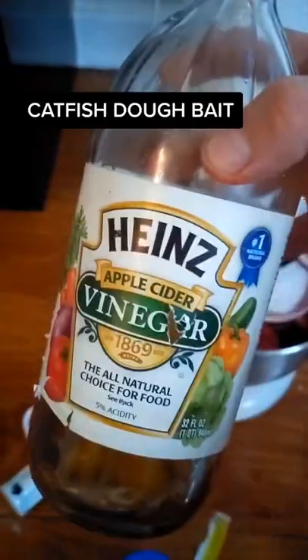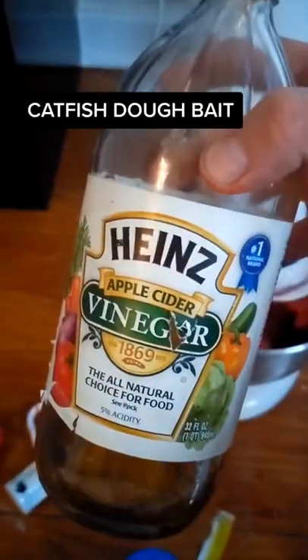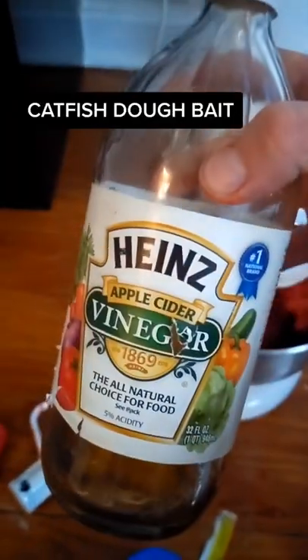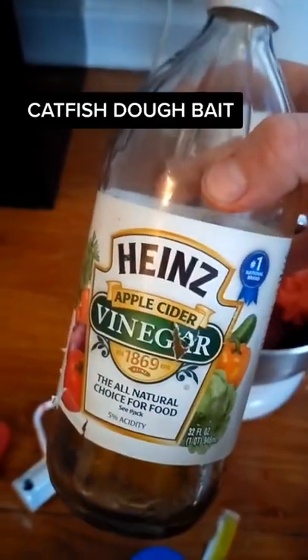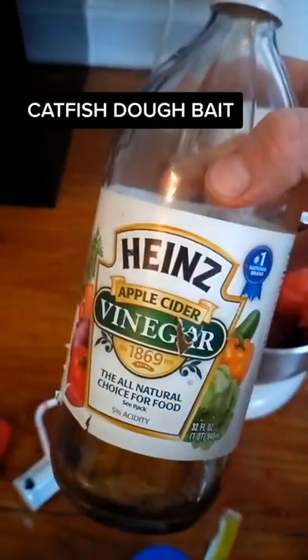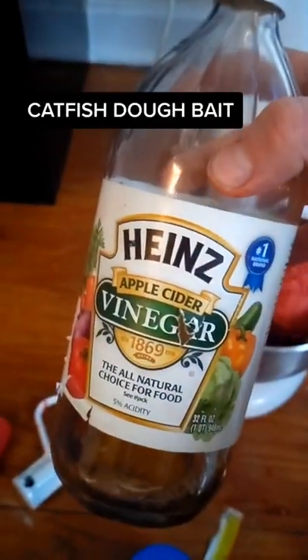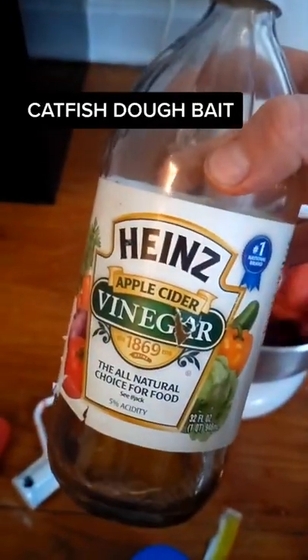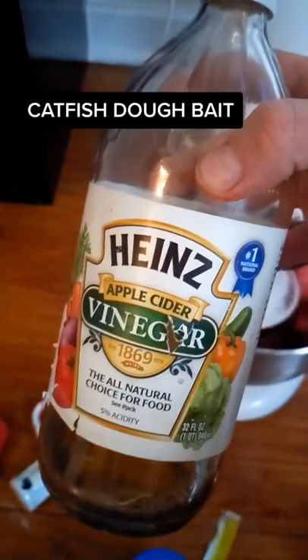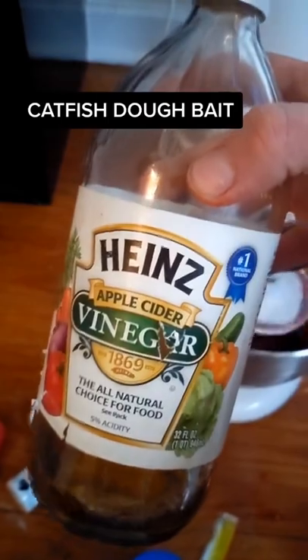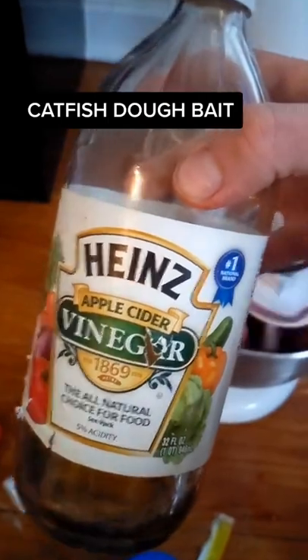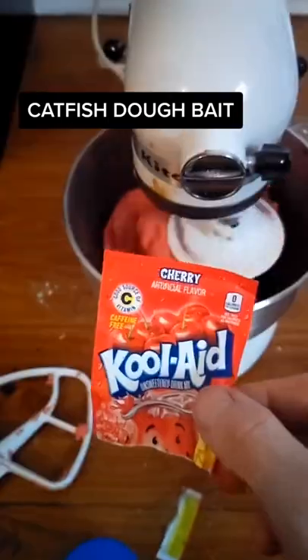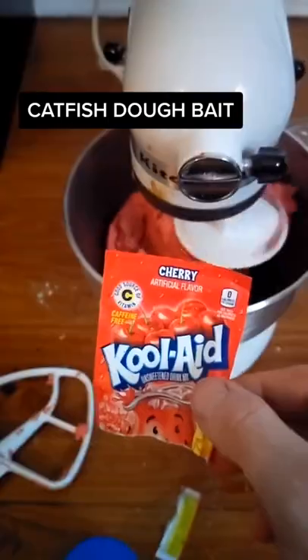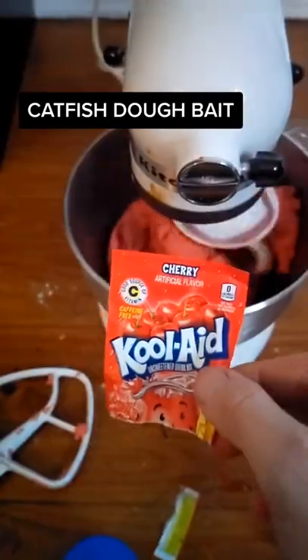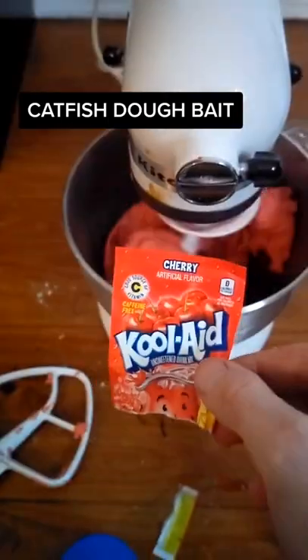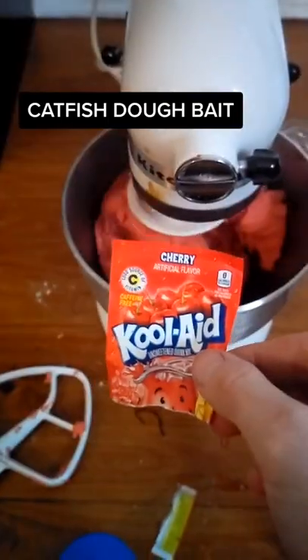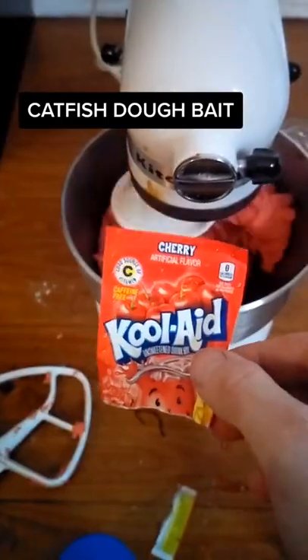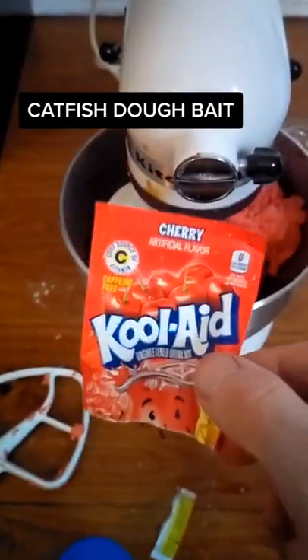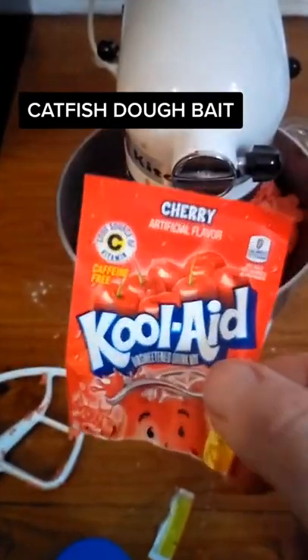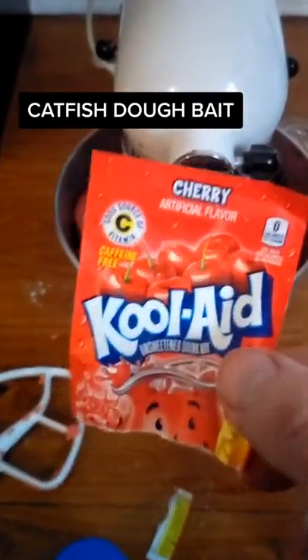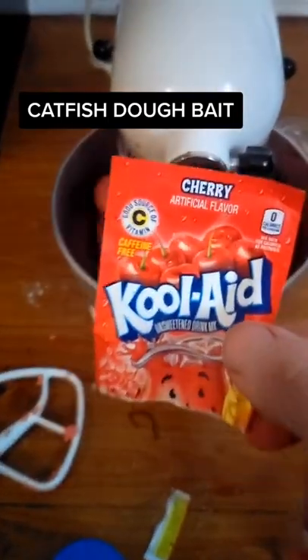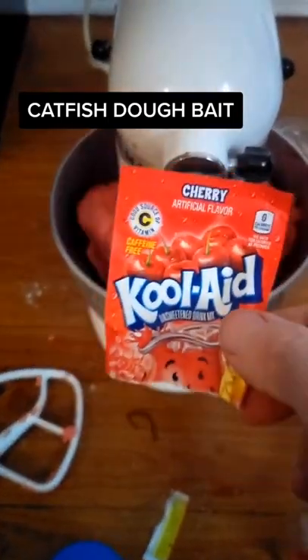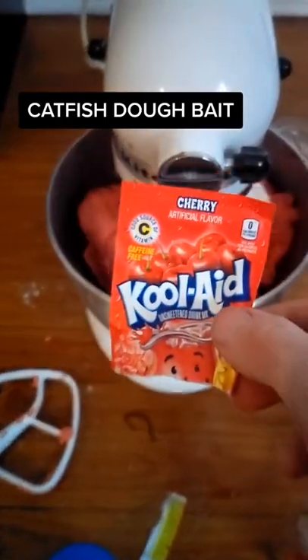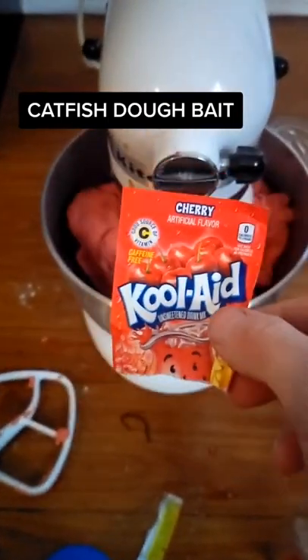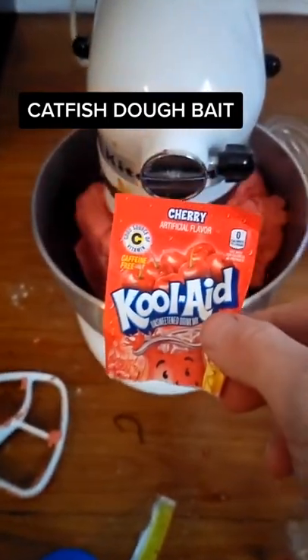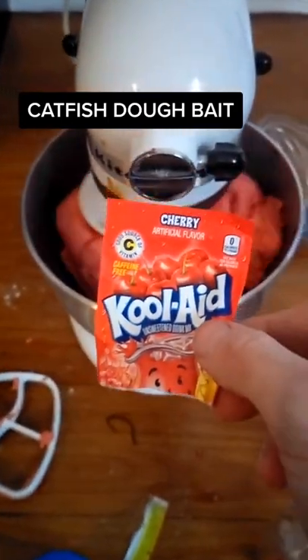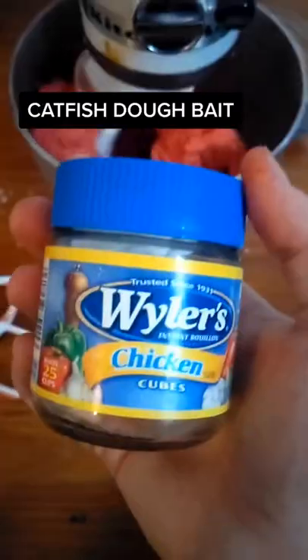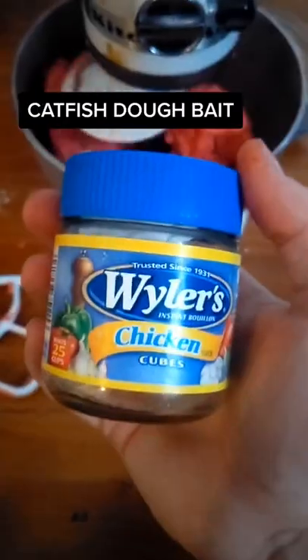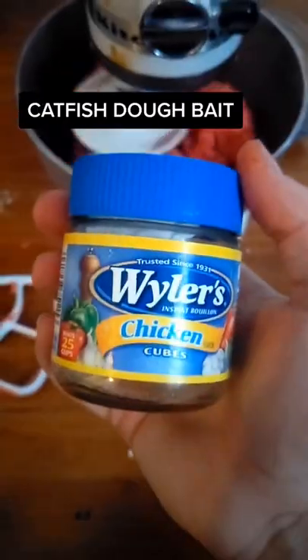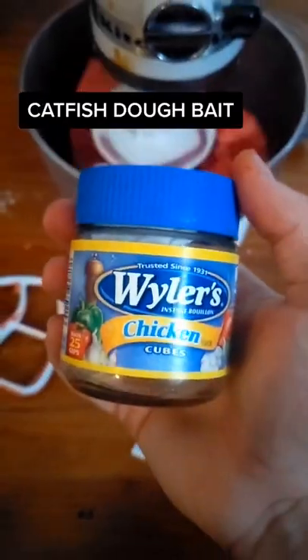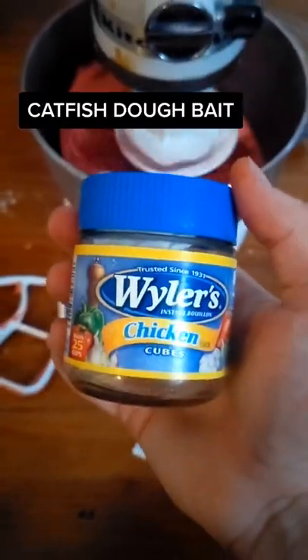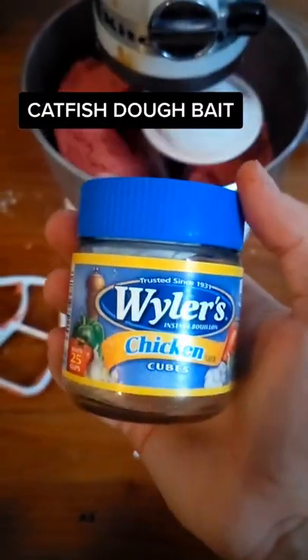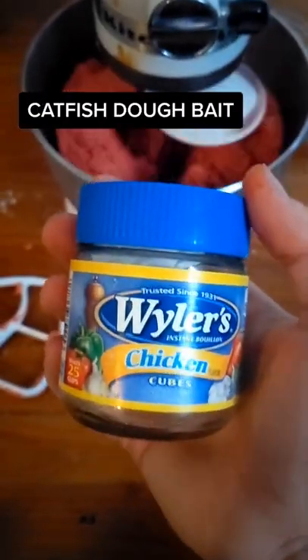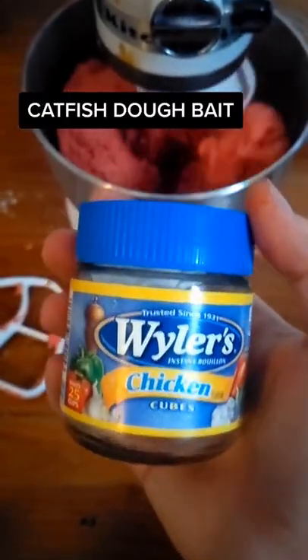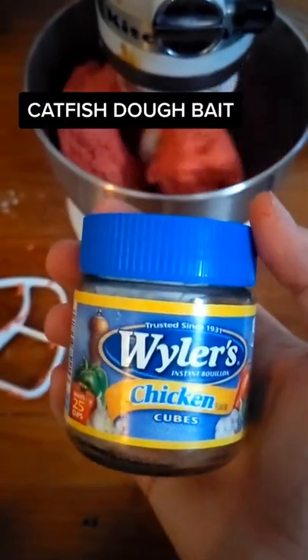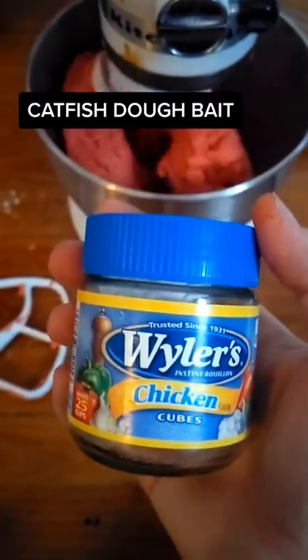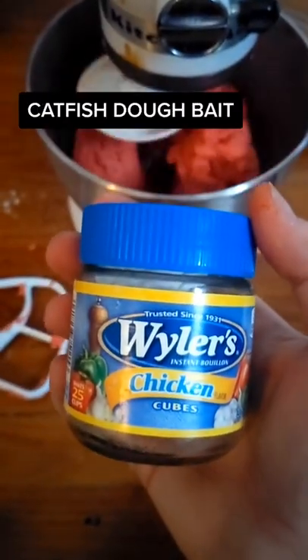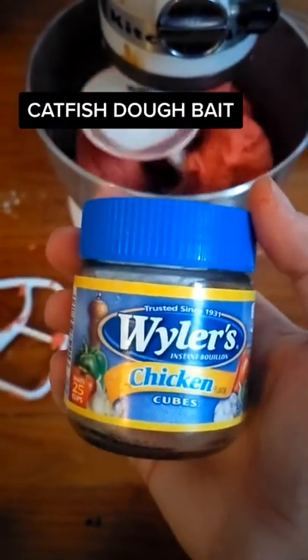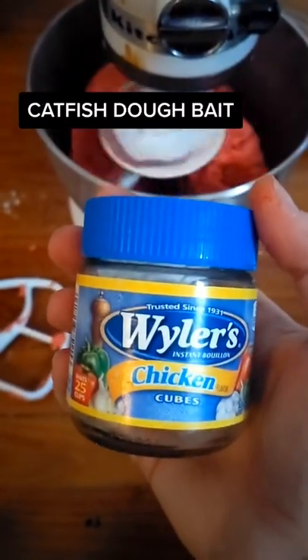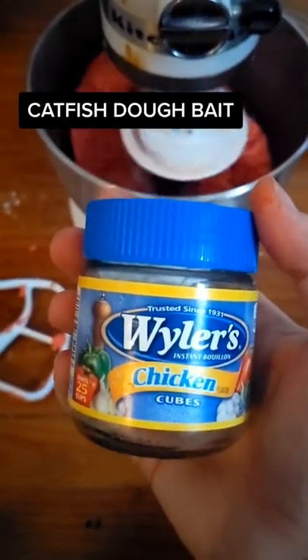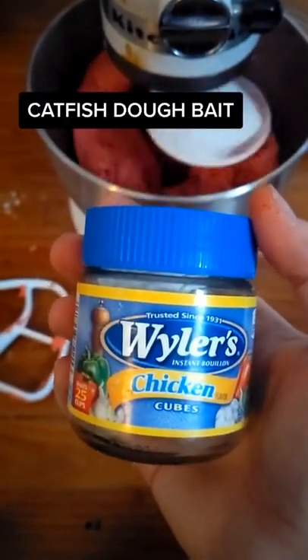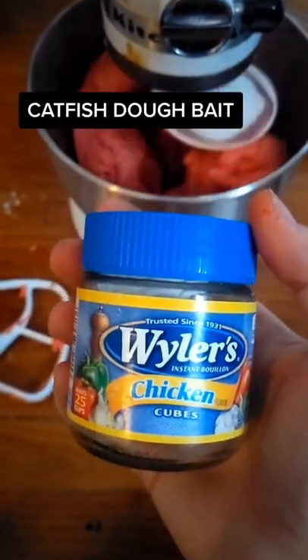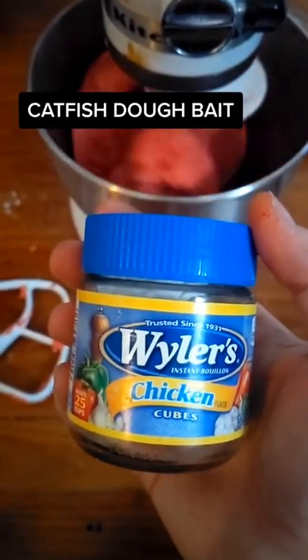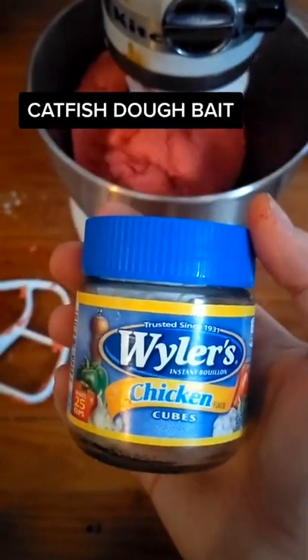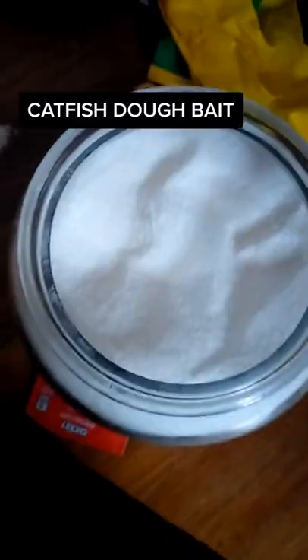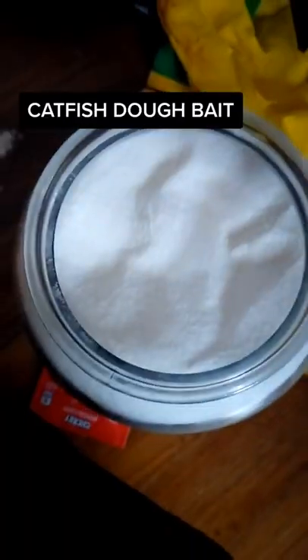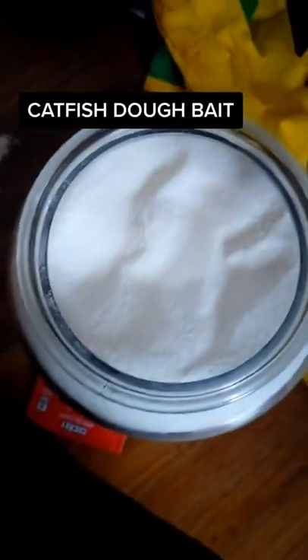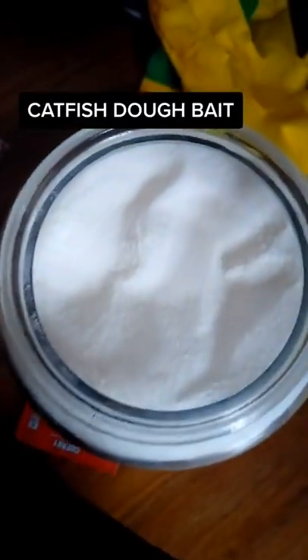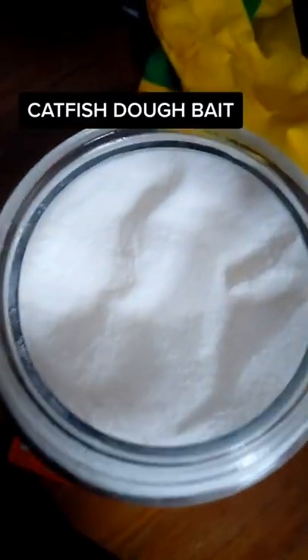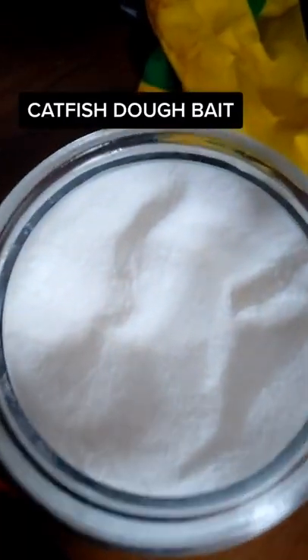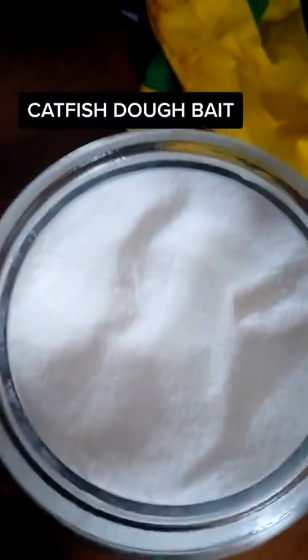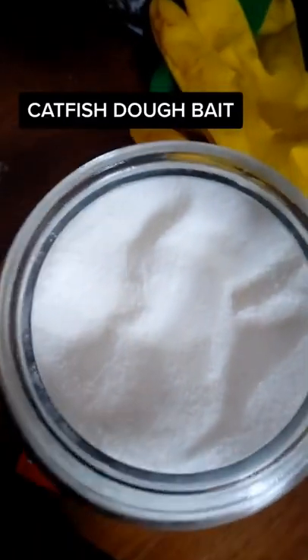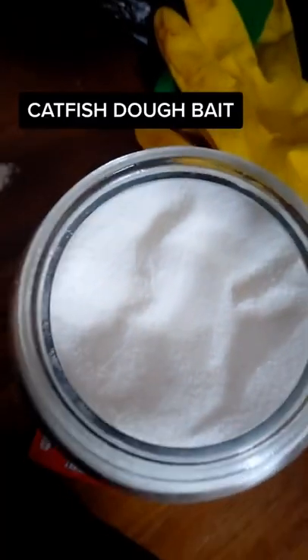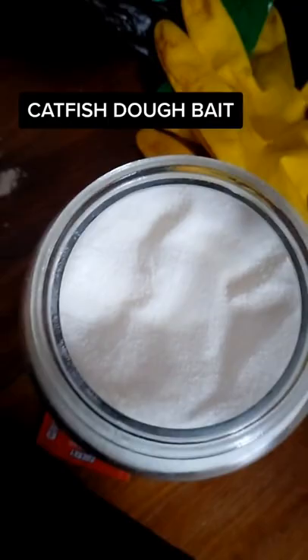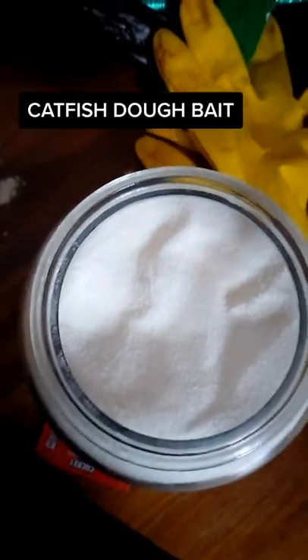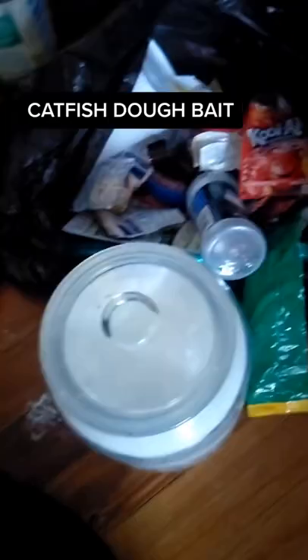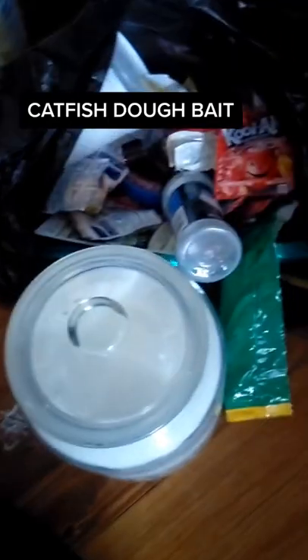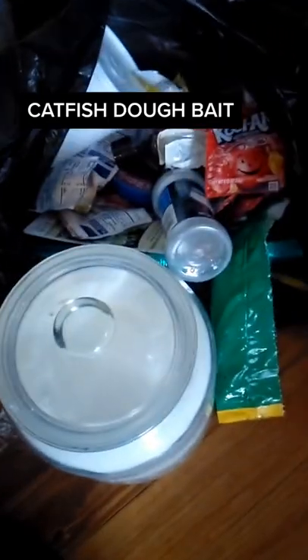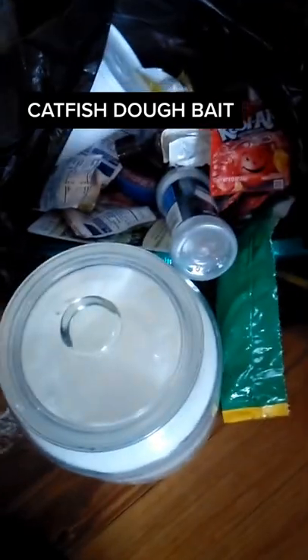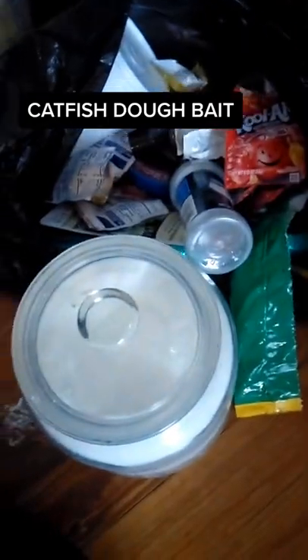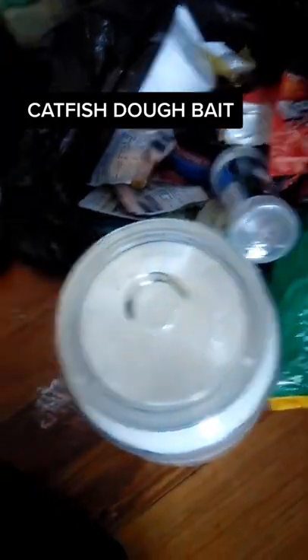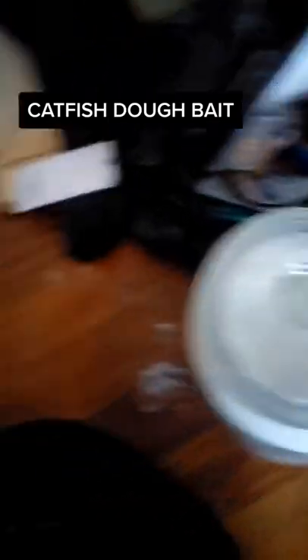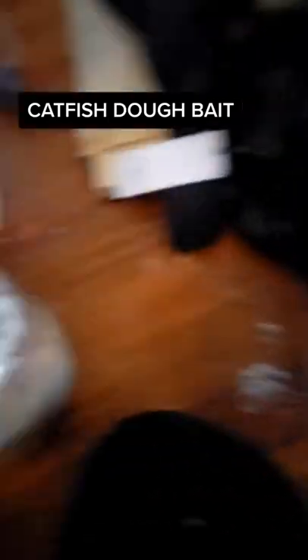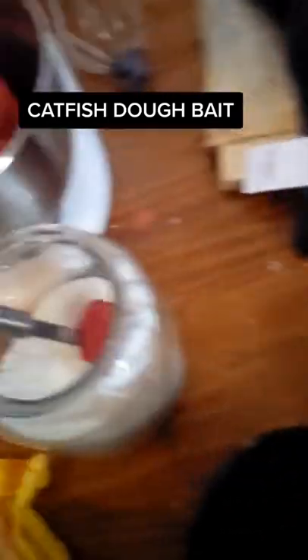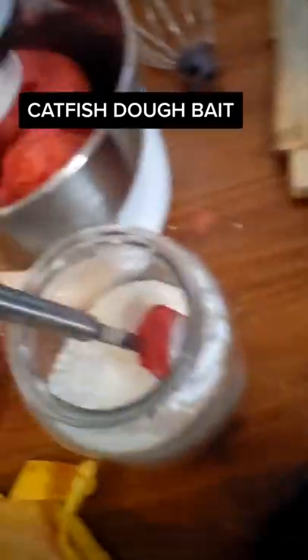A splash of apple cider vinegar along with eight packs of cherry Kool-Aid, six chicken bouillon cubes, and some sugar and flour for later.